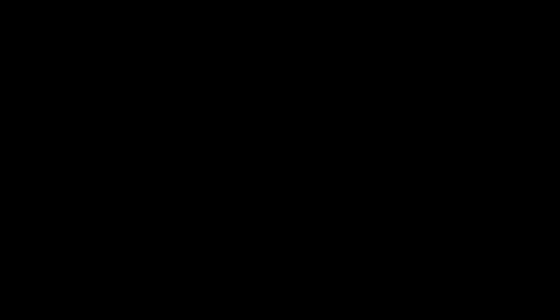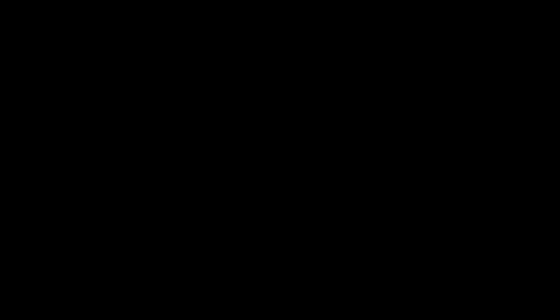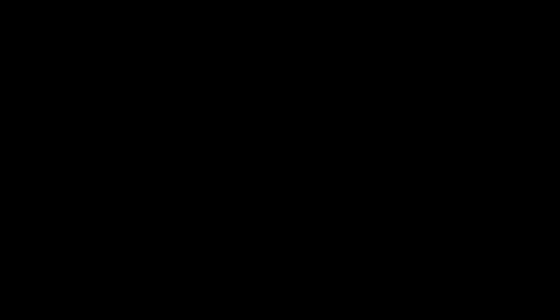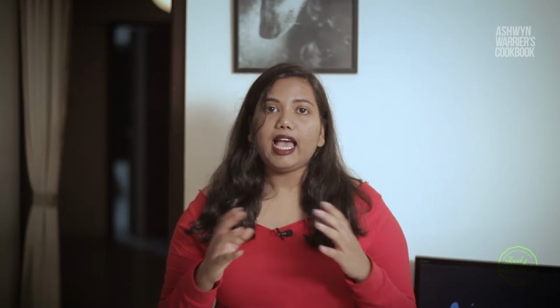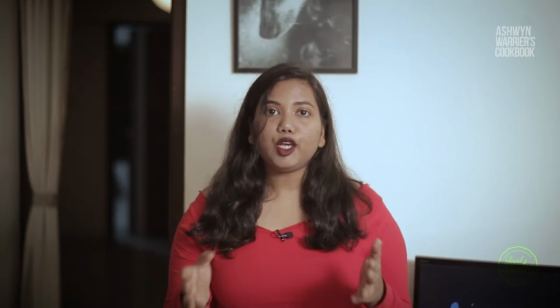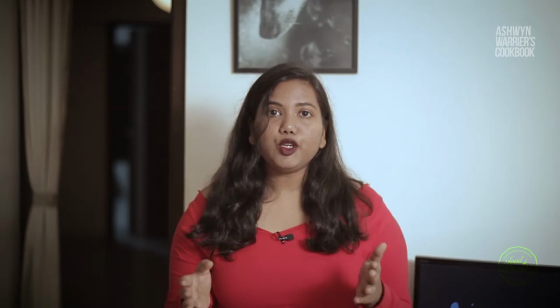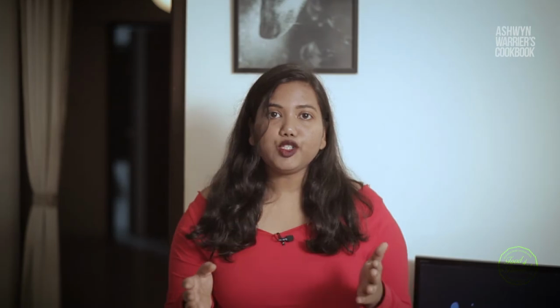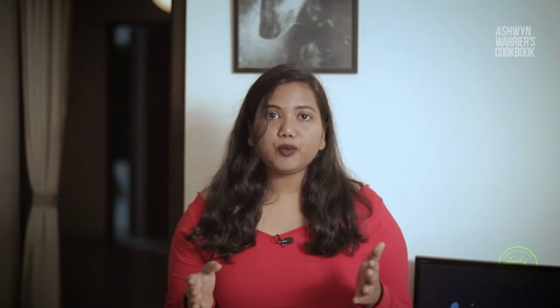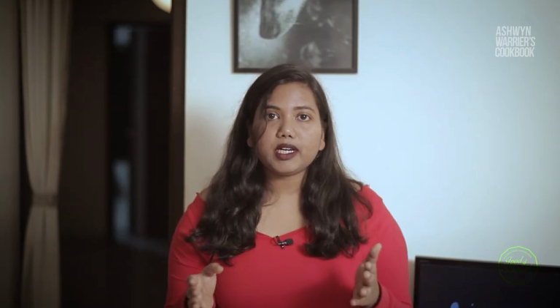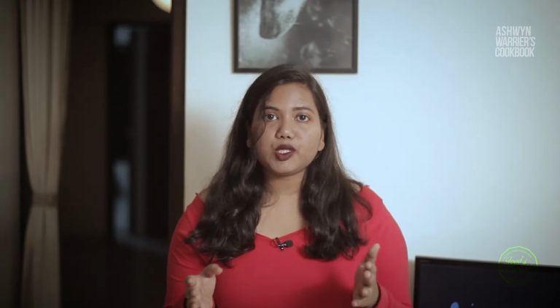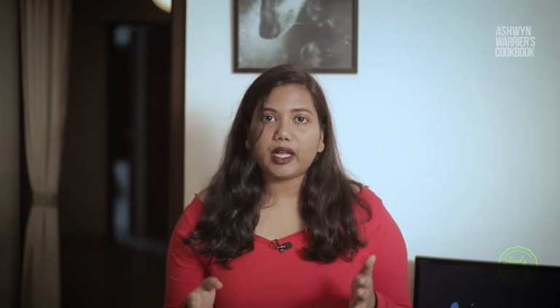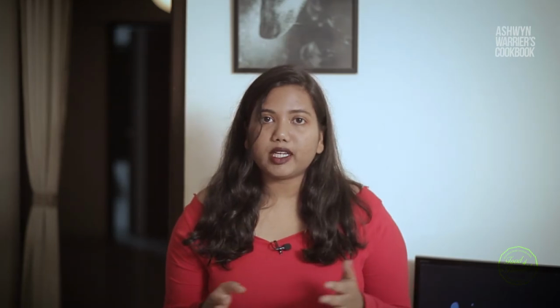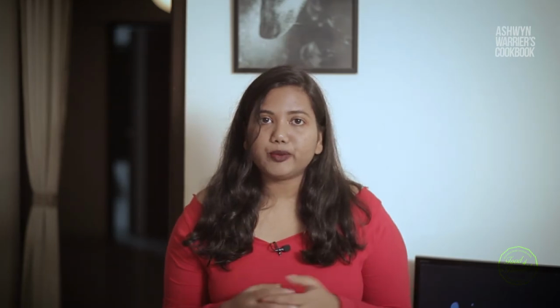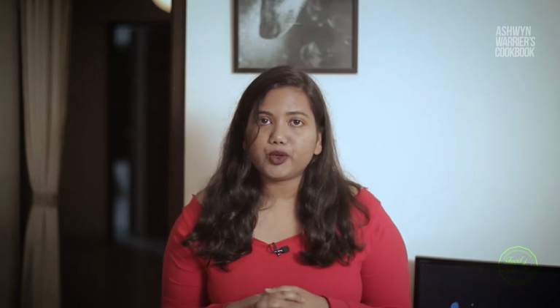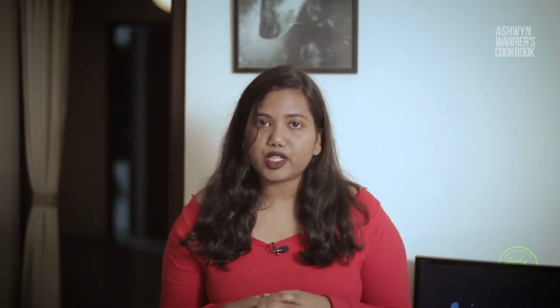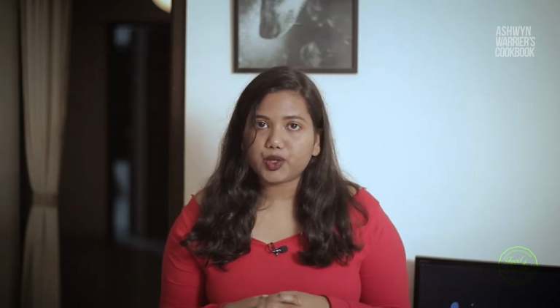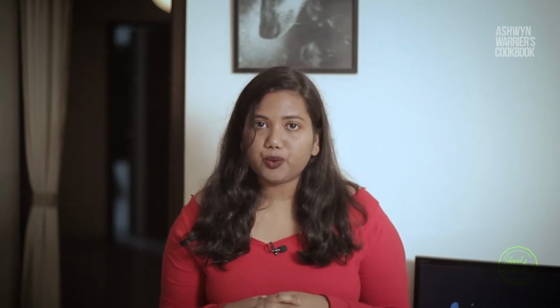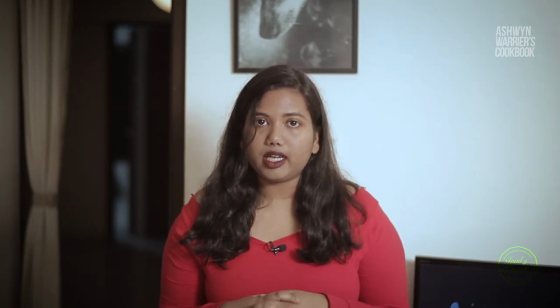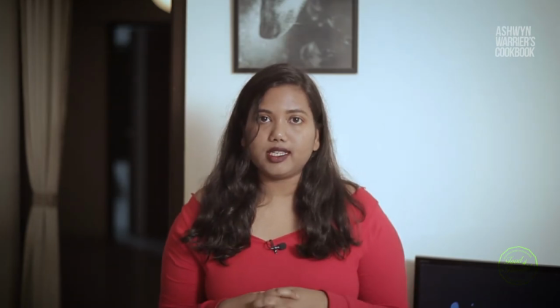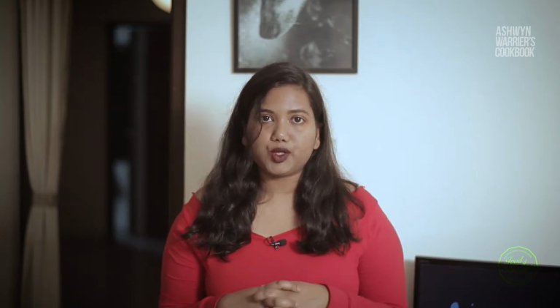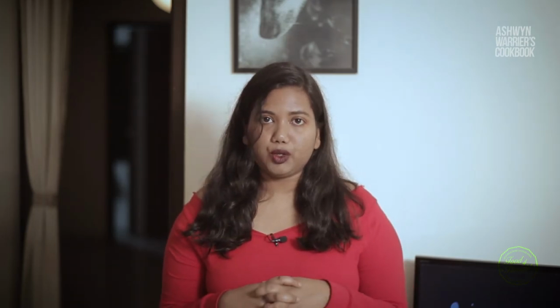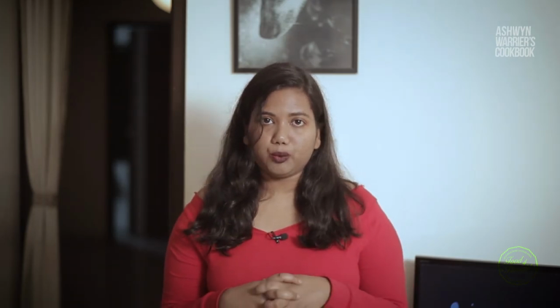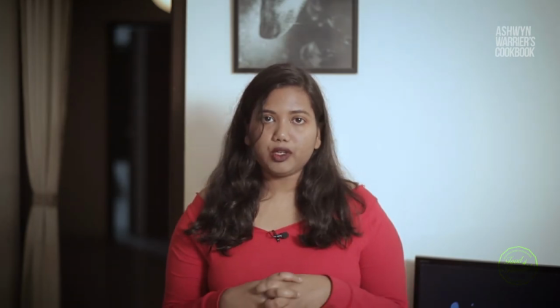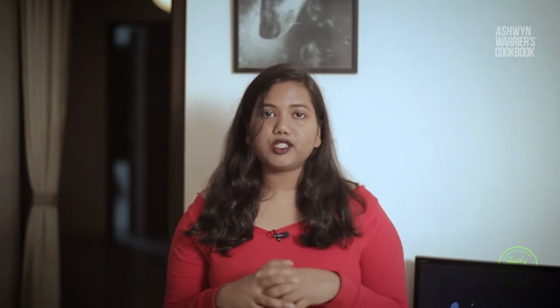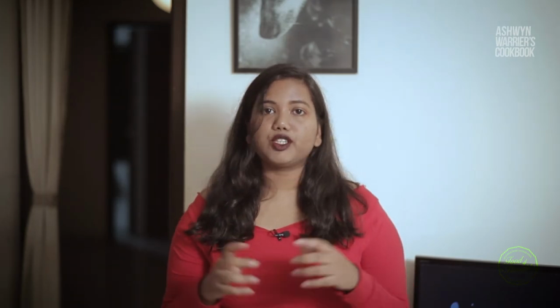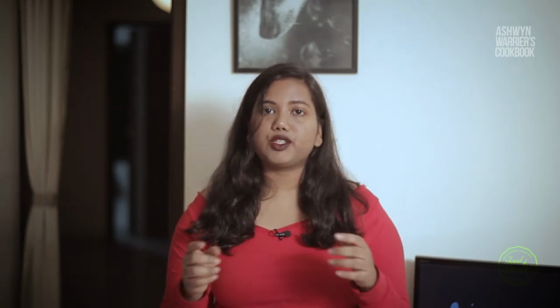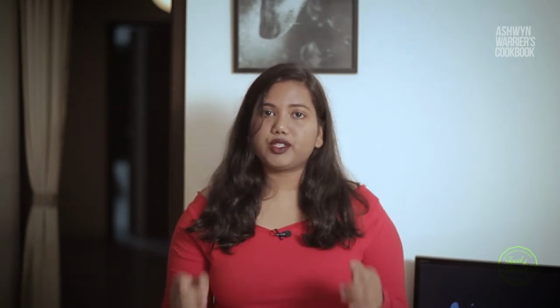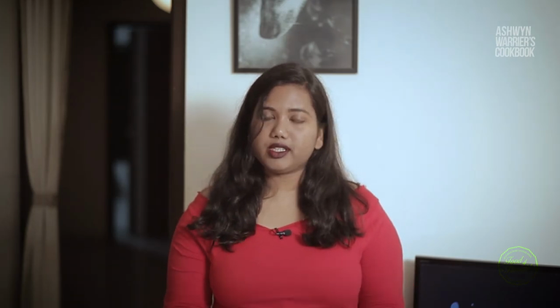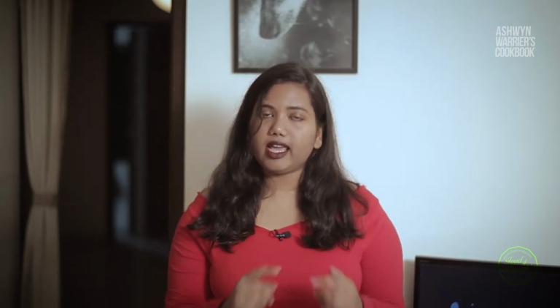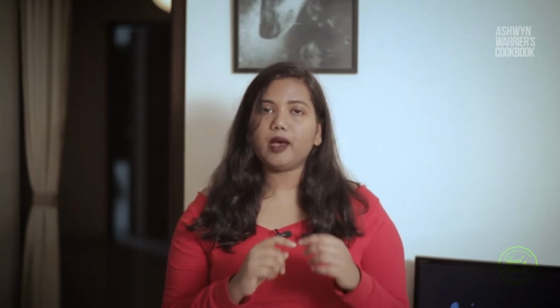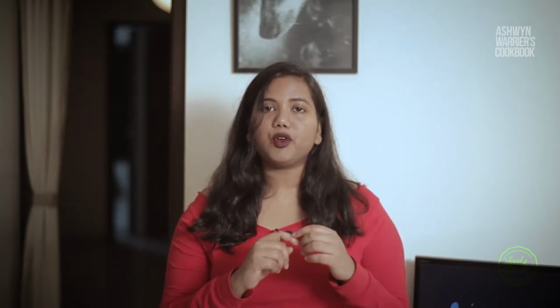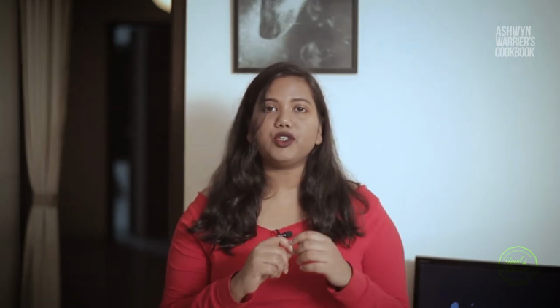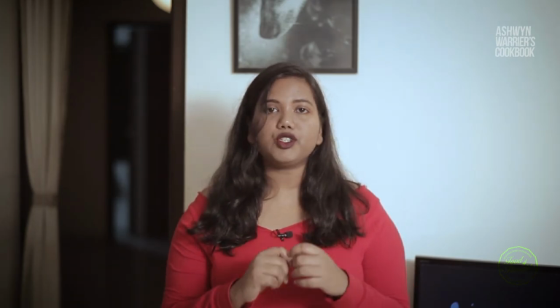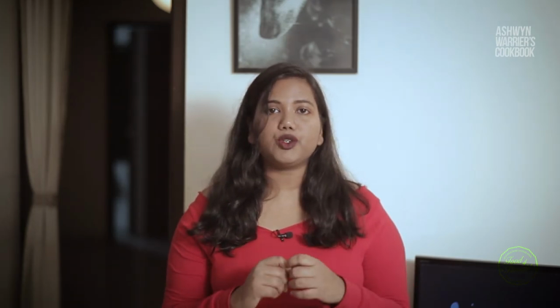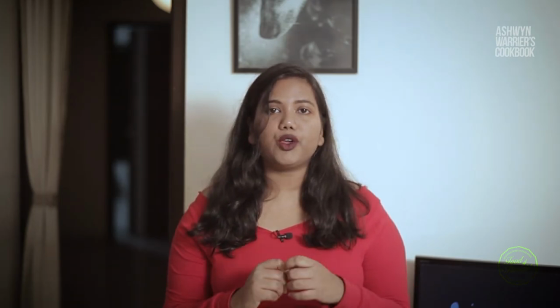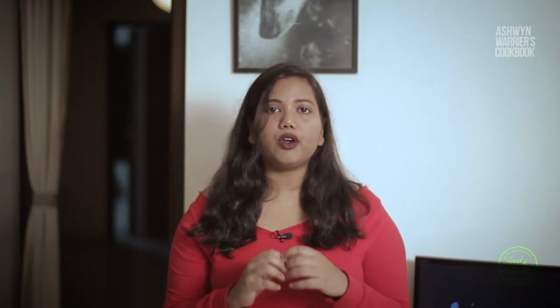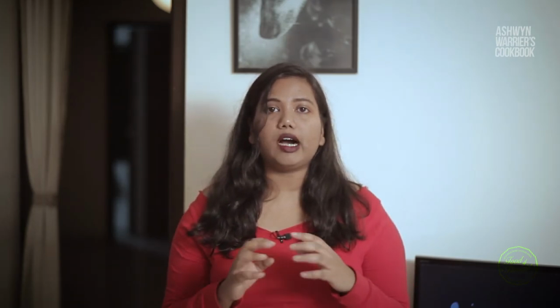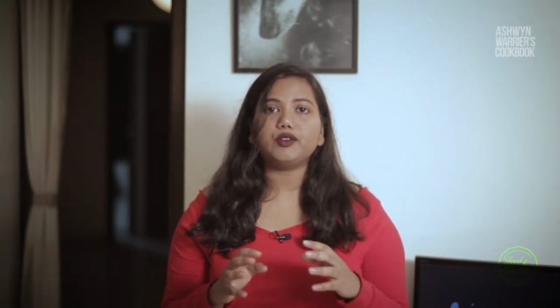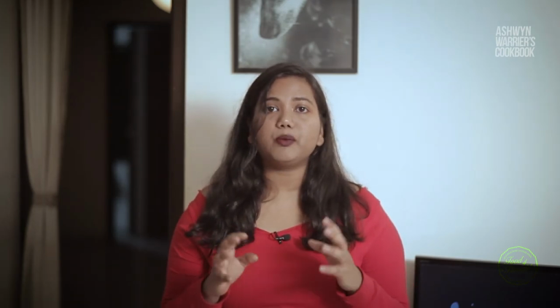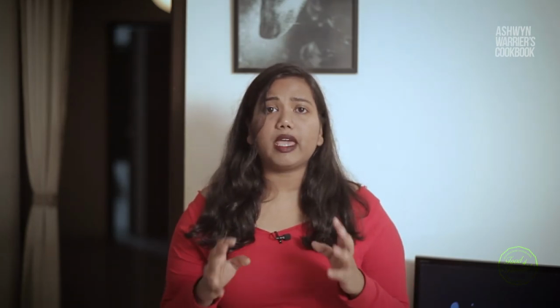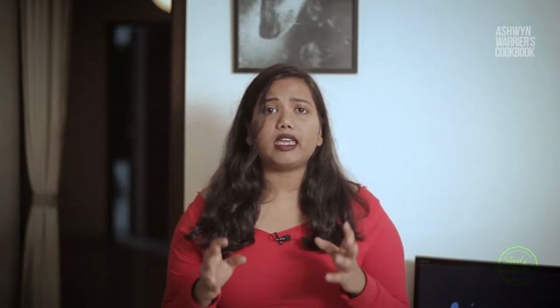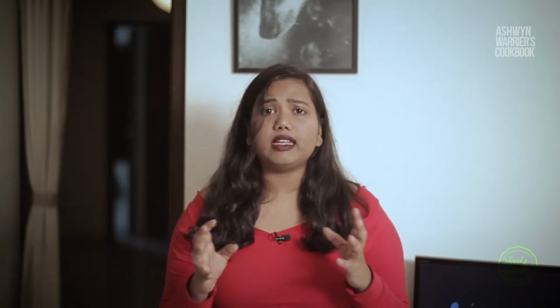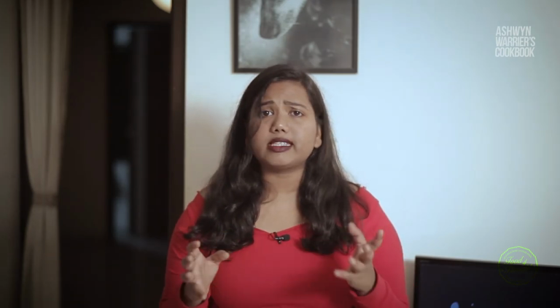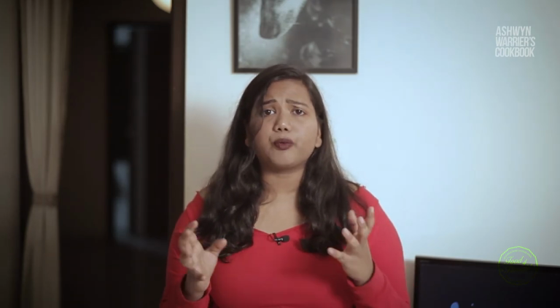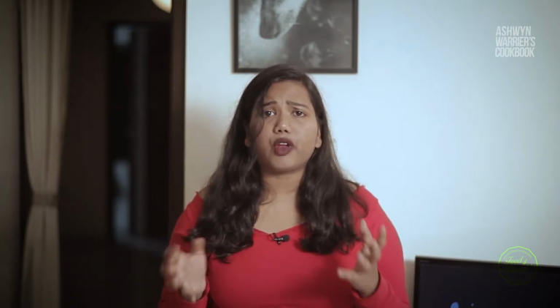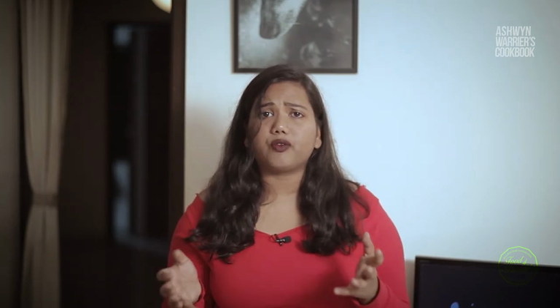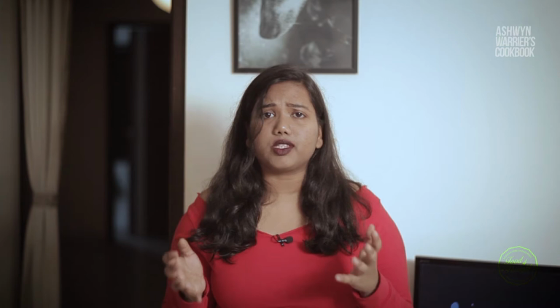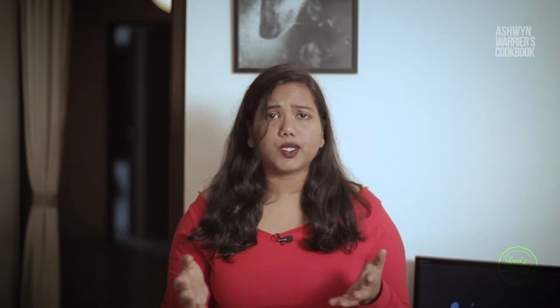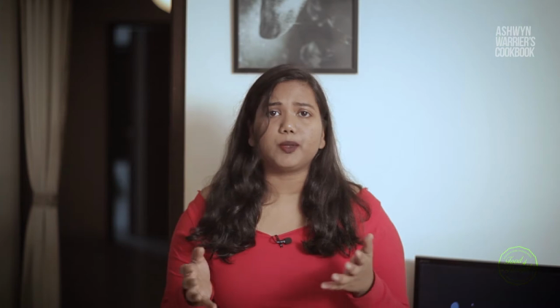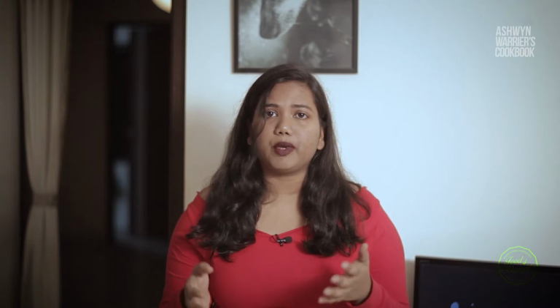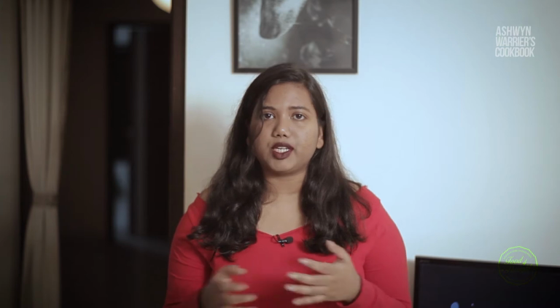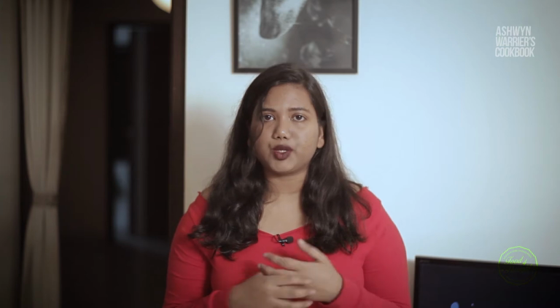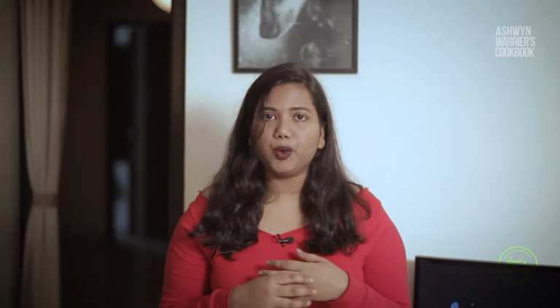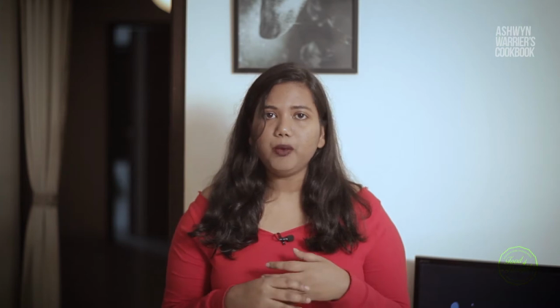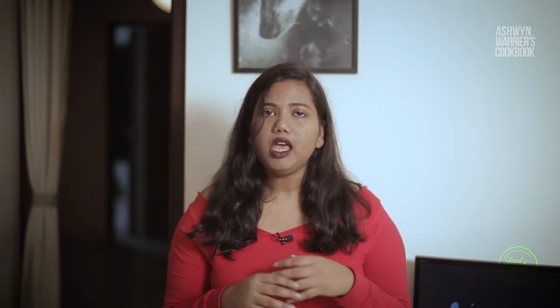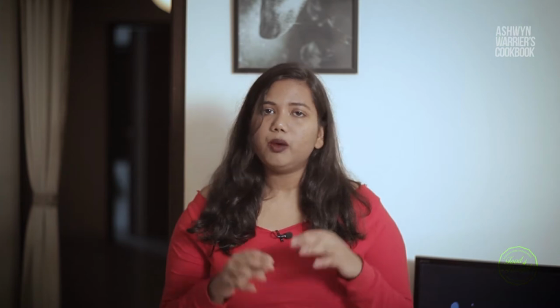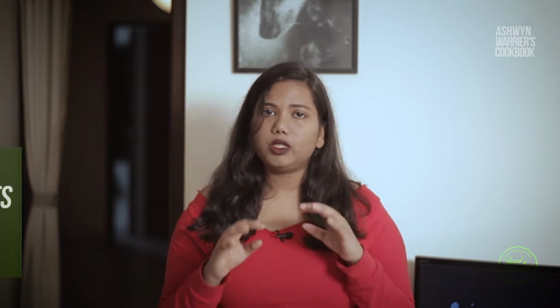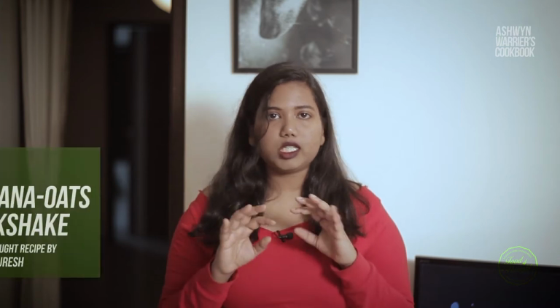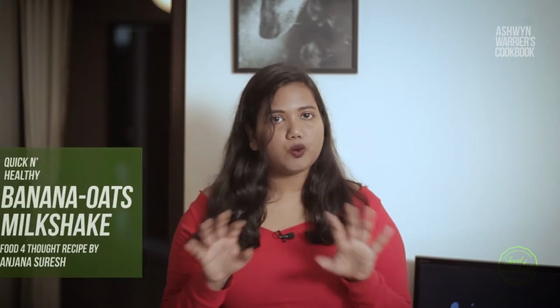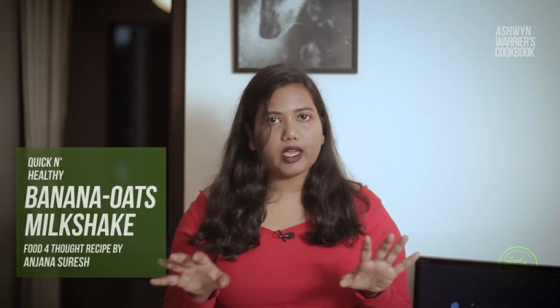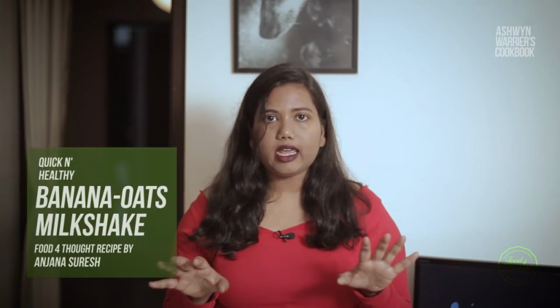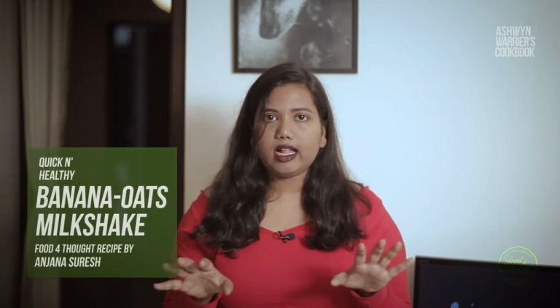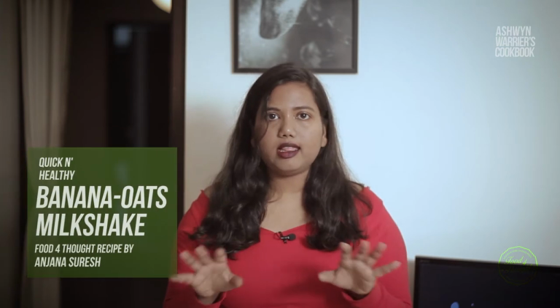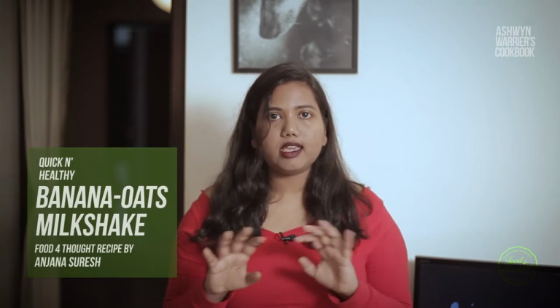Hello Youtubers! Welcome to Ashun Varya's Cookbook! Today I am going to show you how to make an easy breakfast recipe at home which is very healthy.